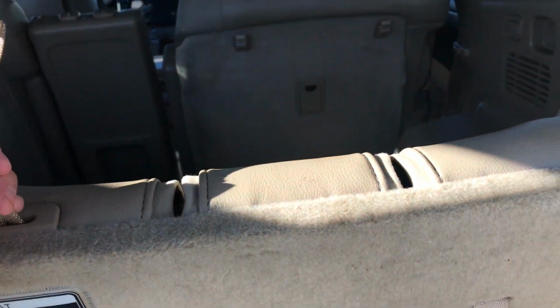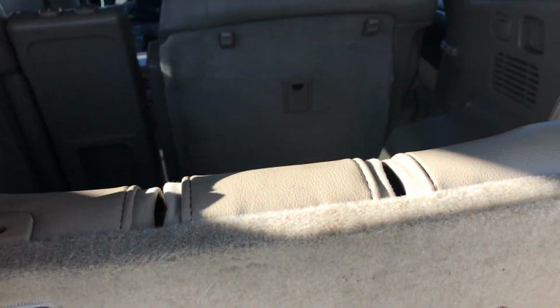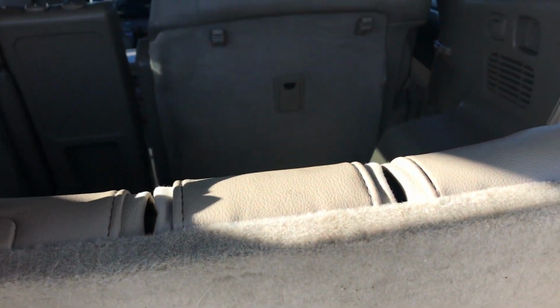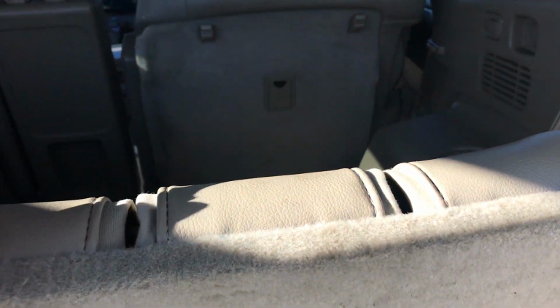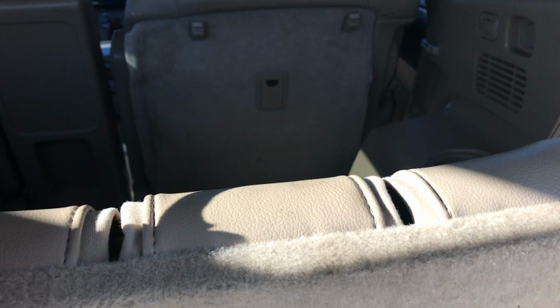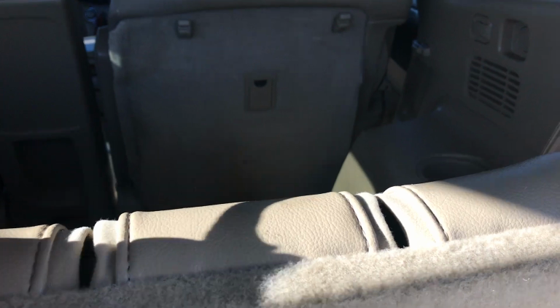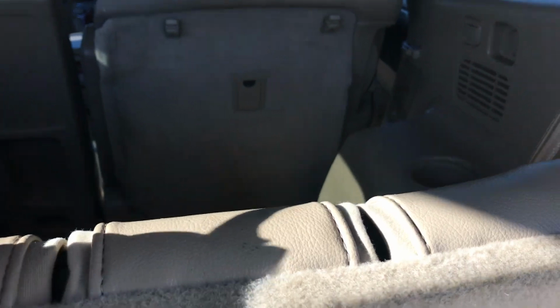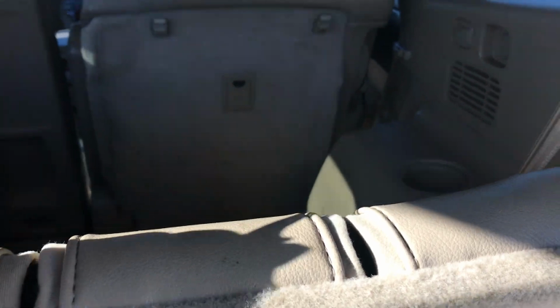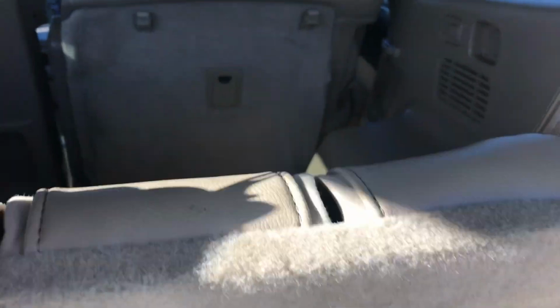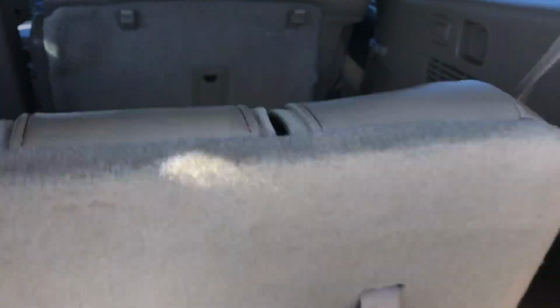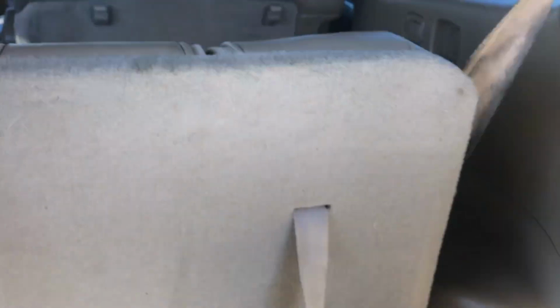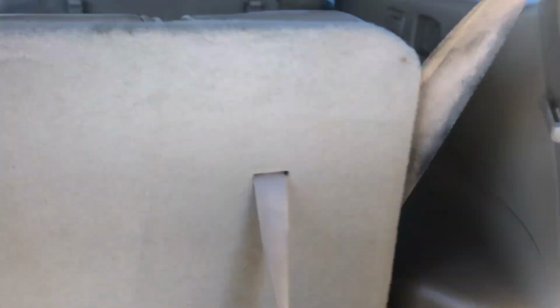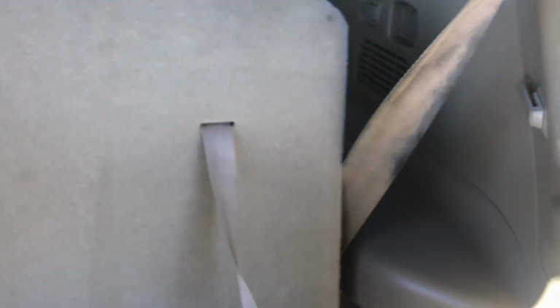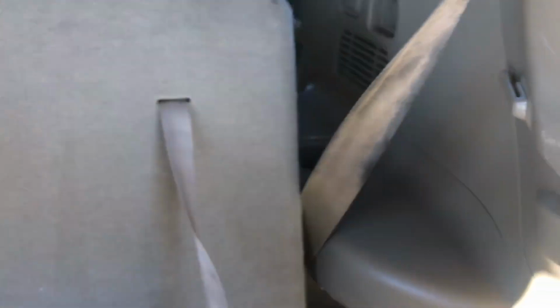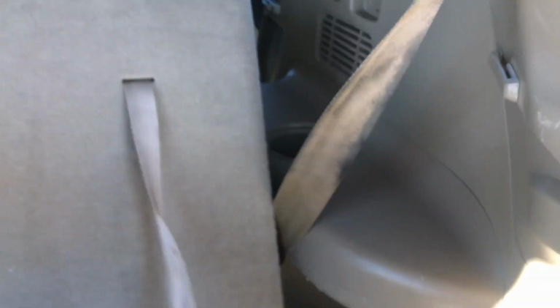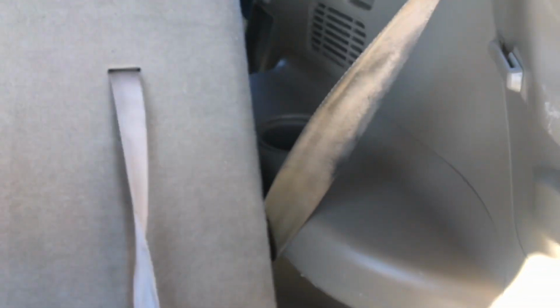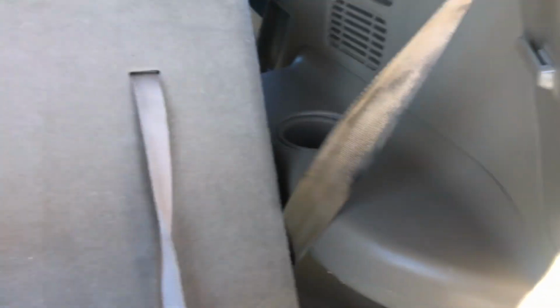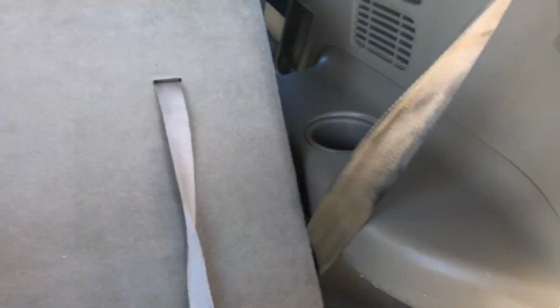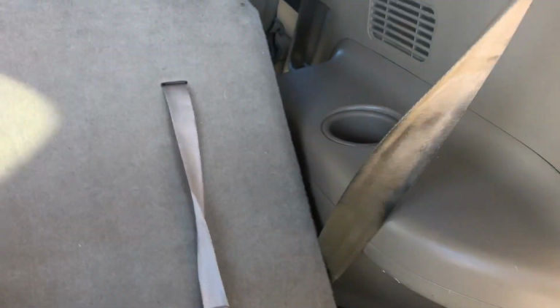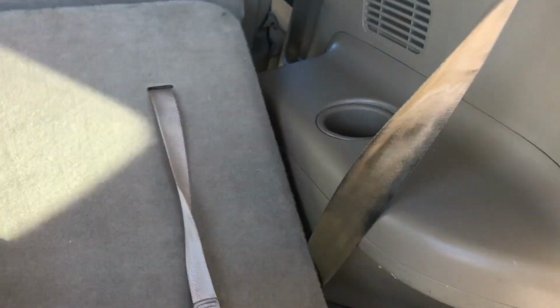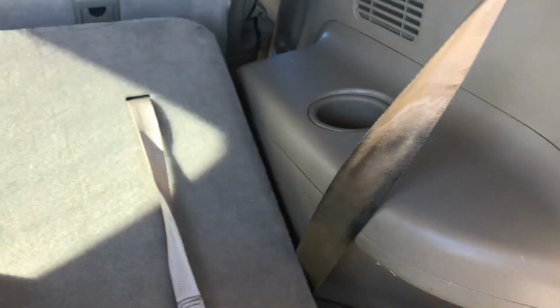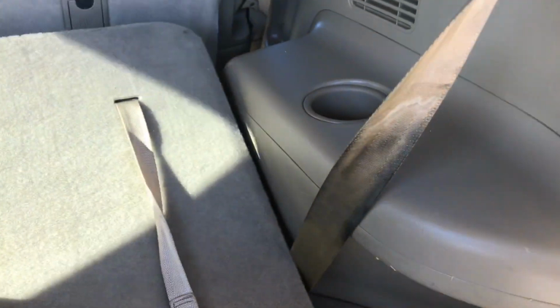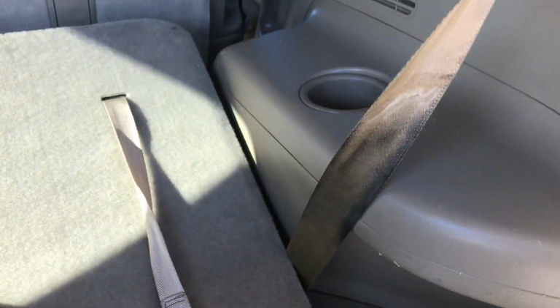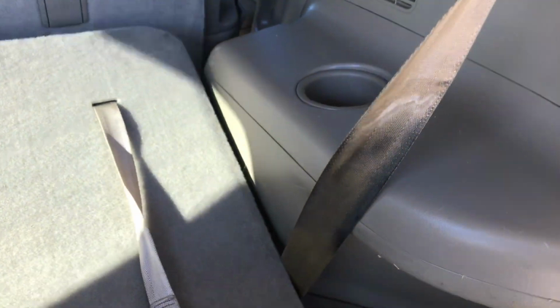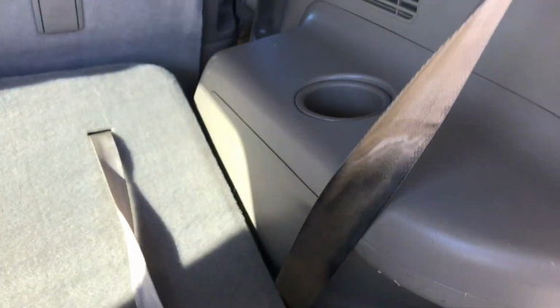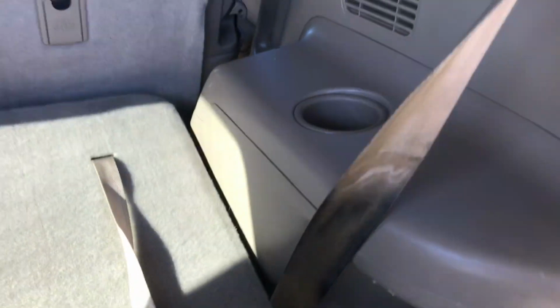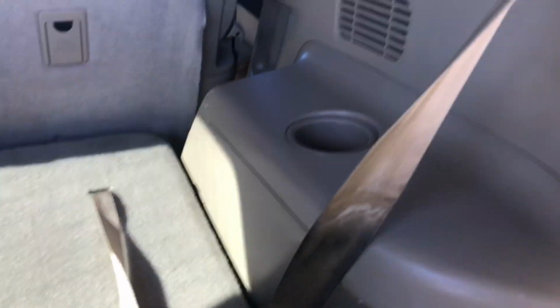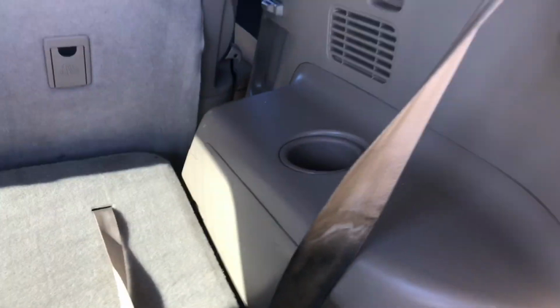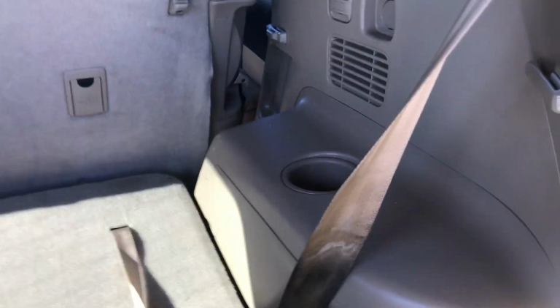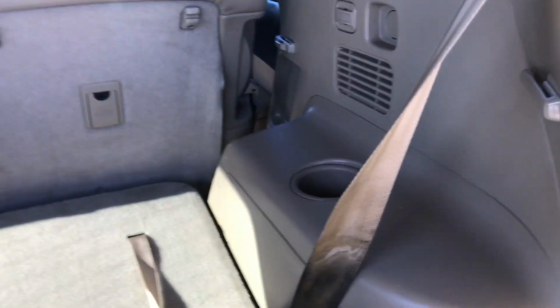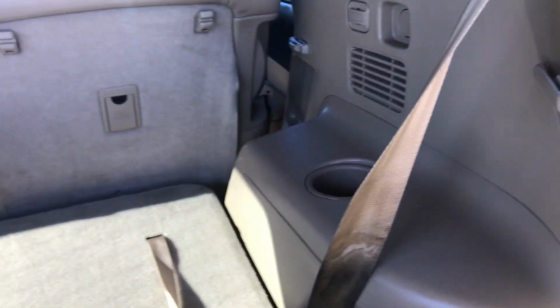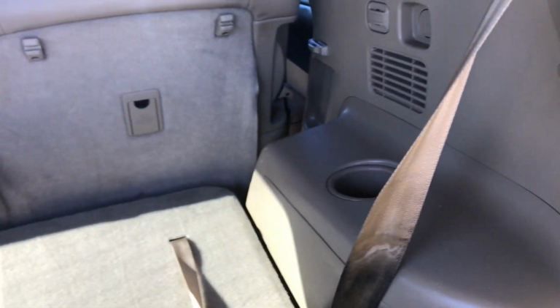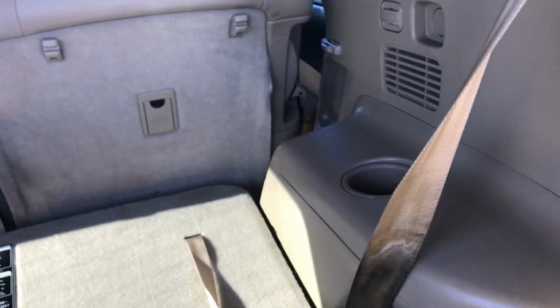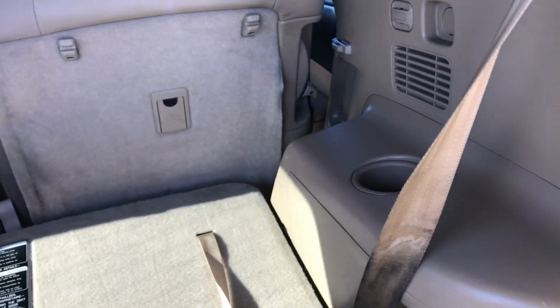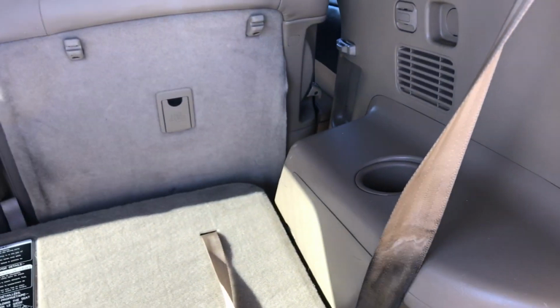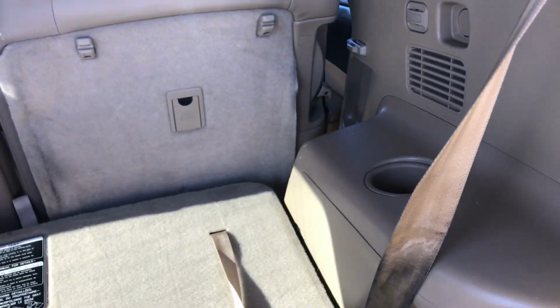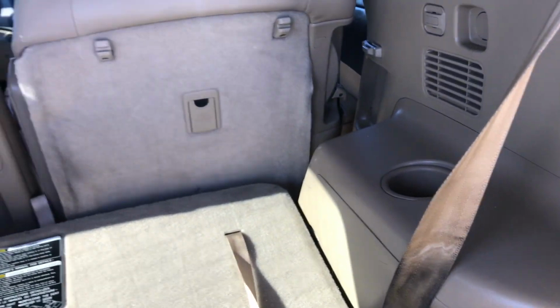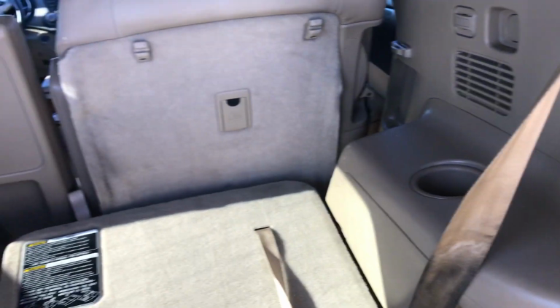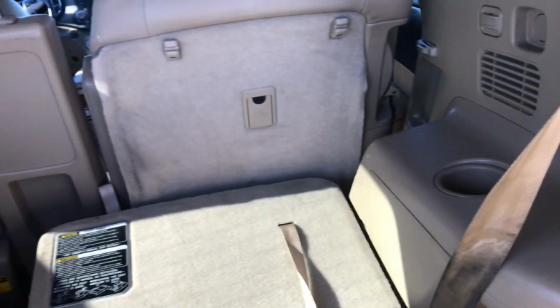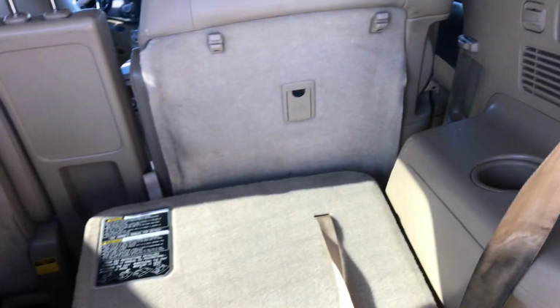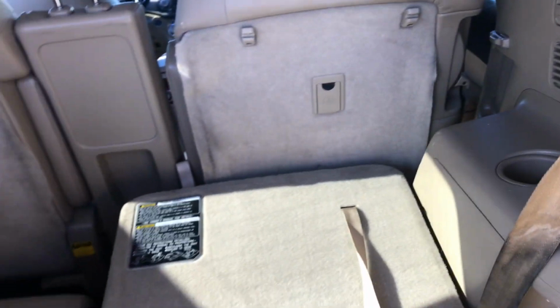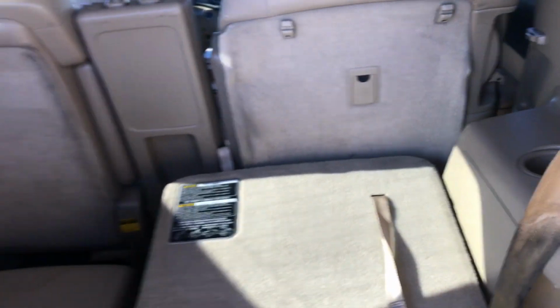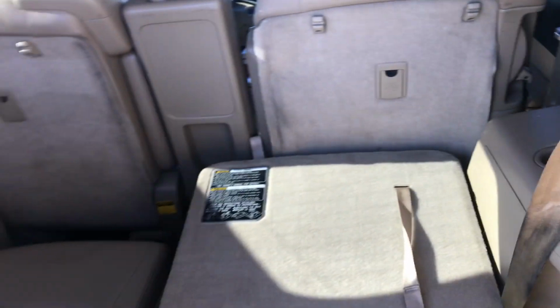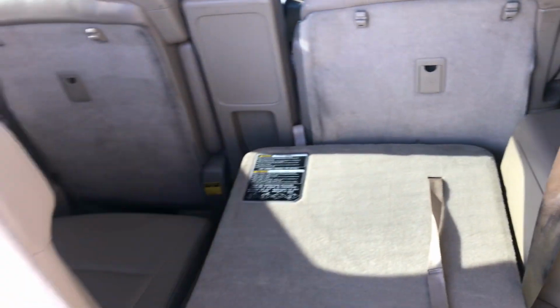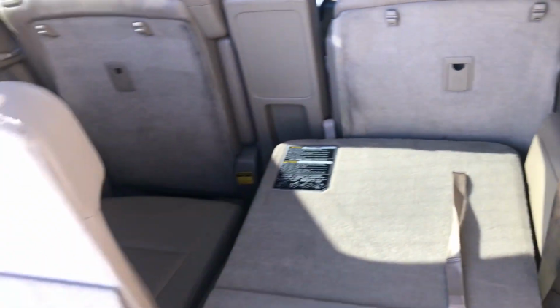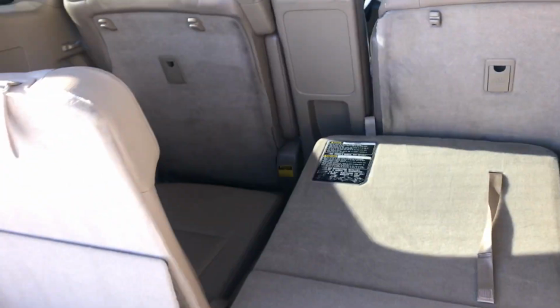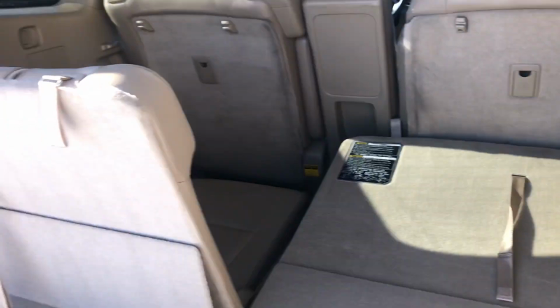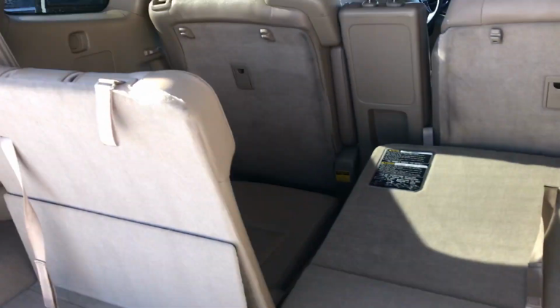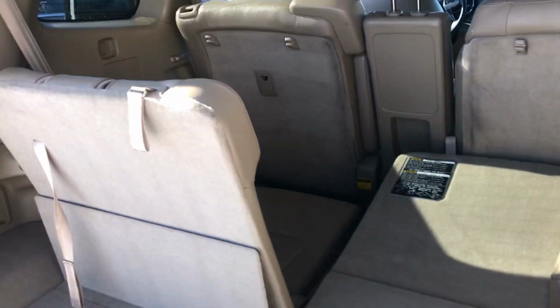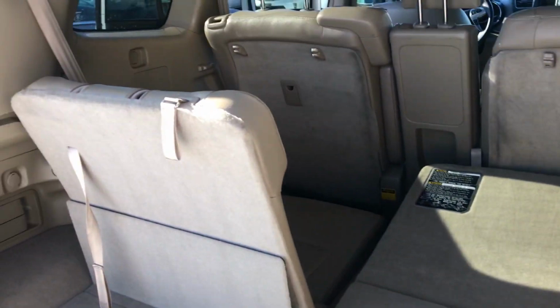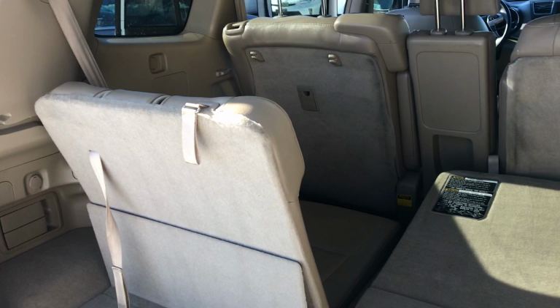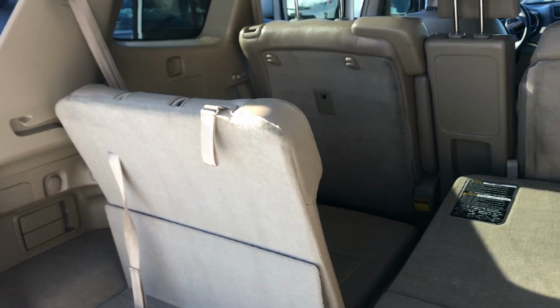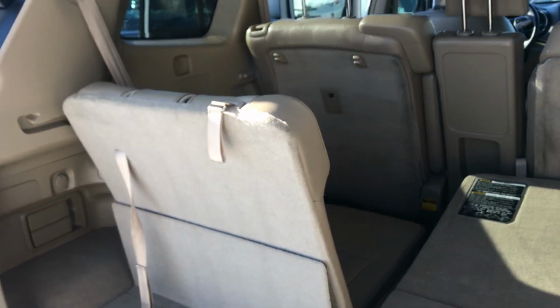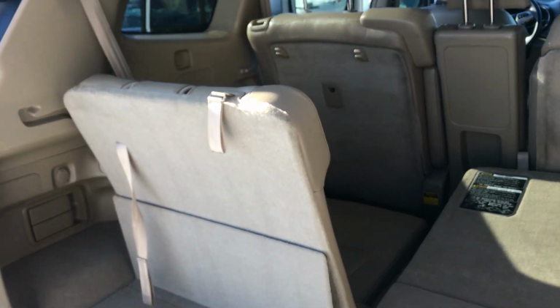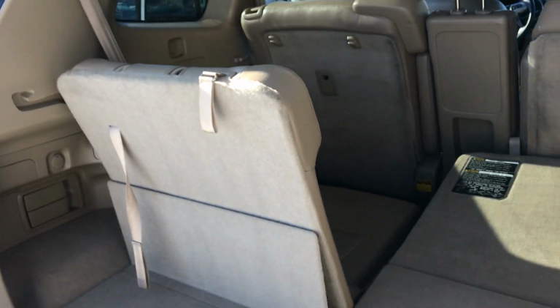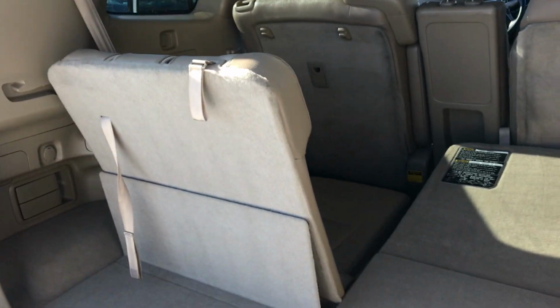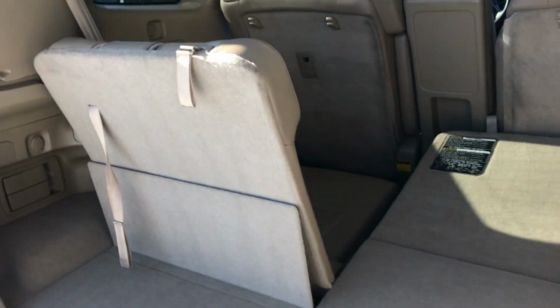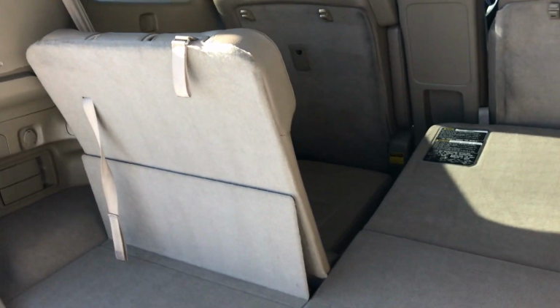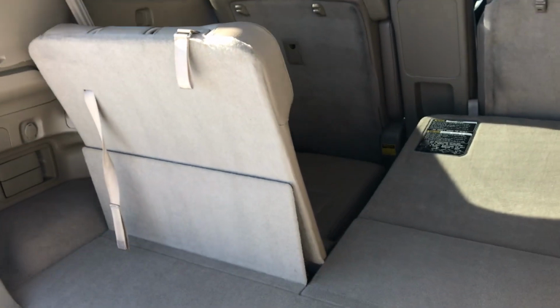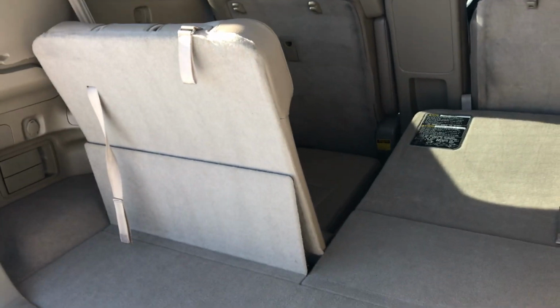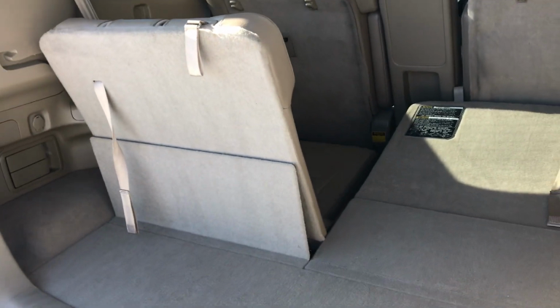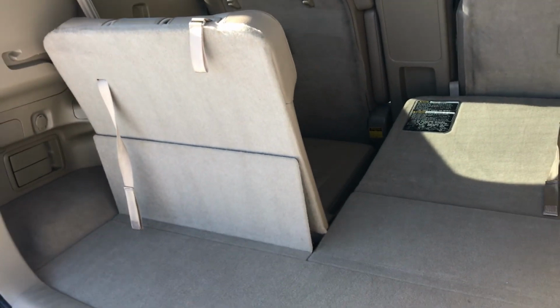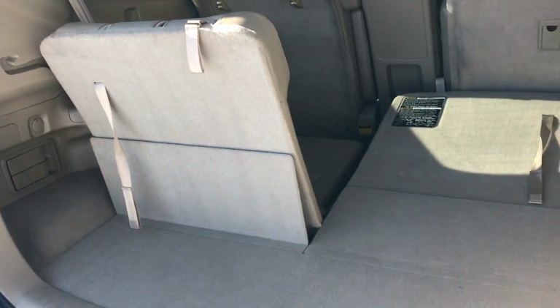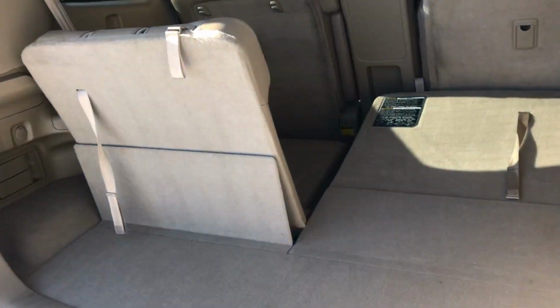With the third row seat you can have storage with the seats down, or you can leave them up. You put them down just like so, in case you have anything else that you would like to put back here.